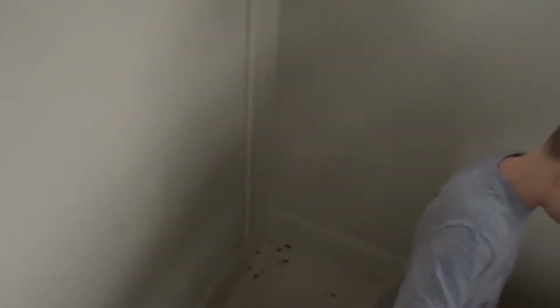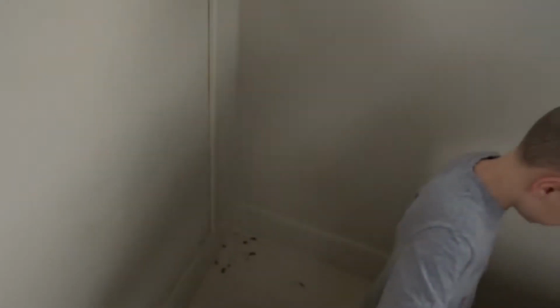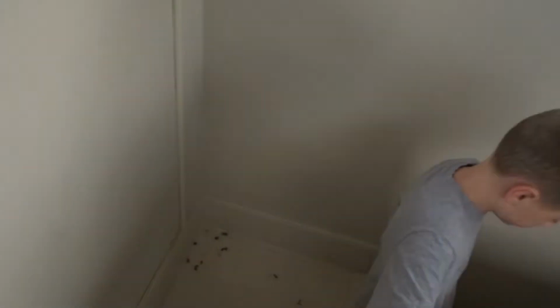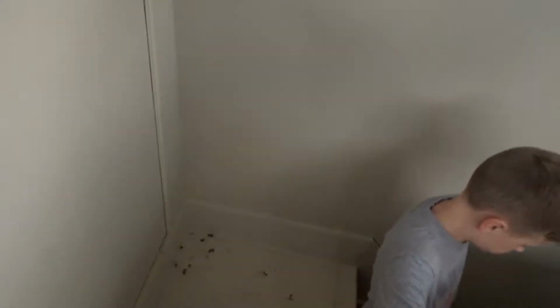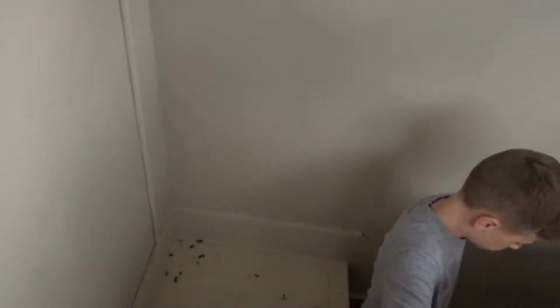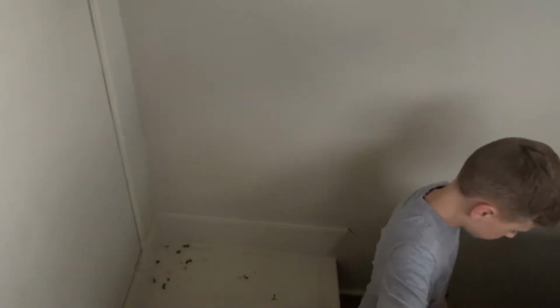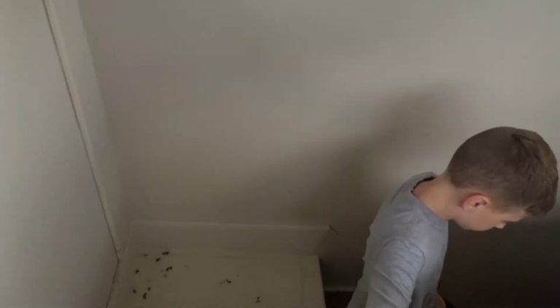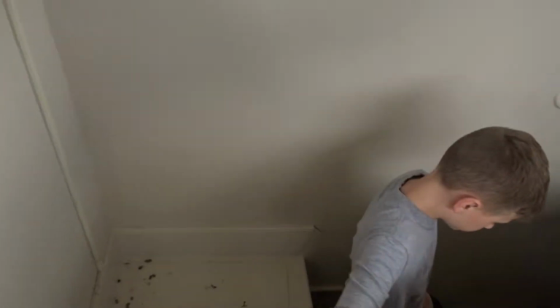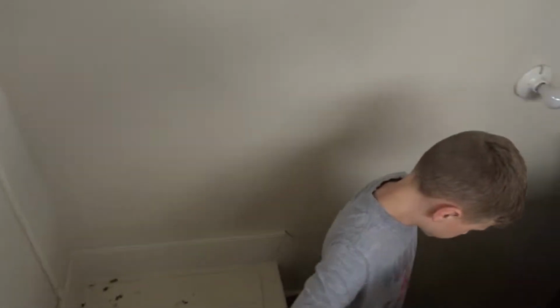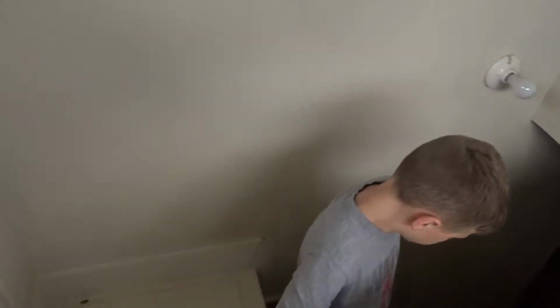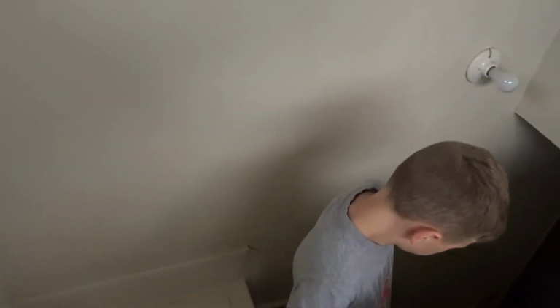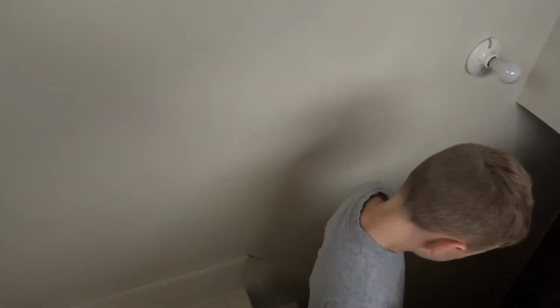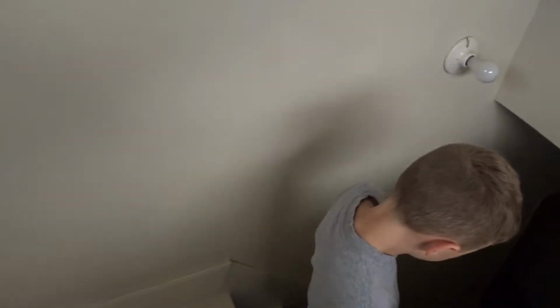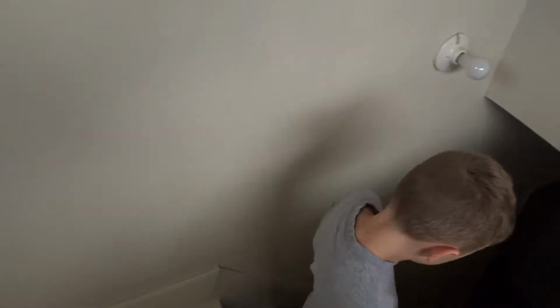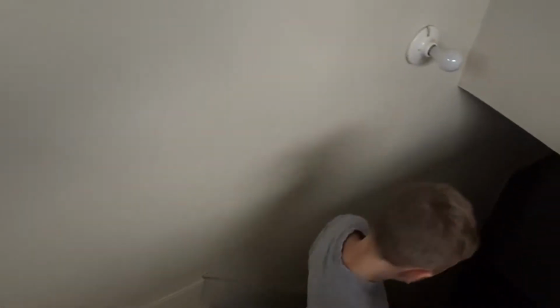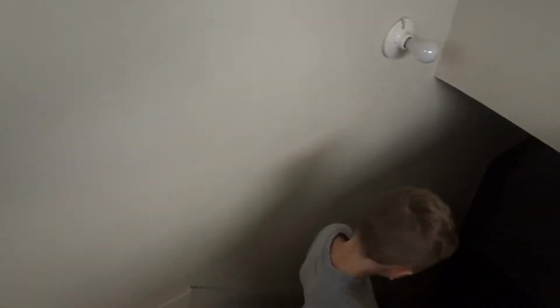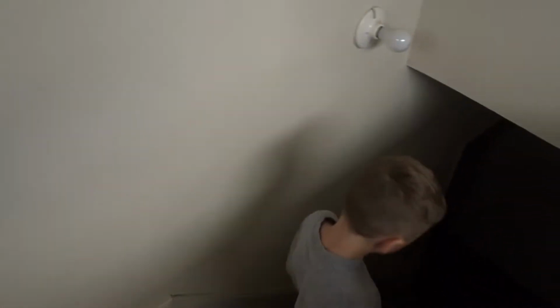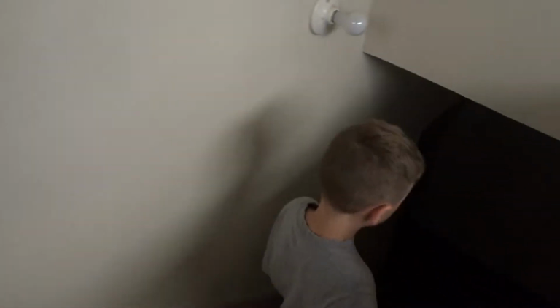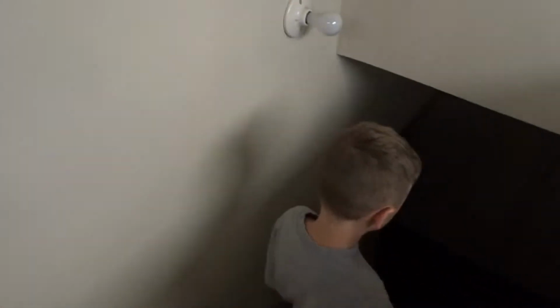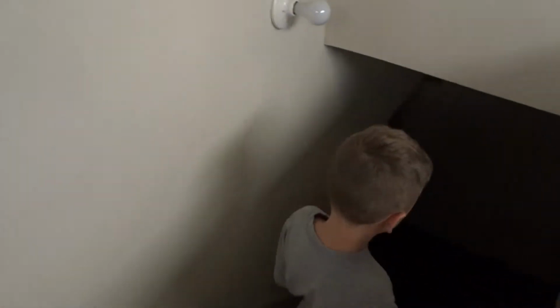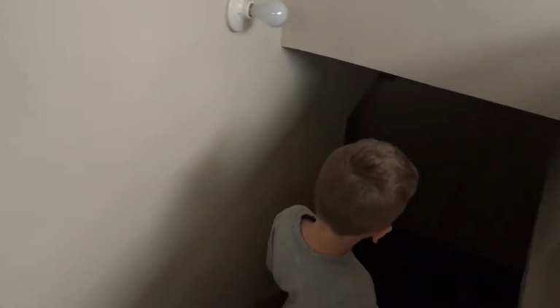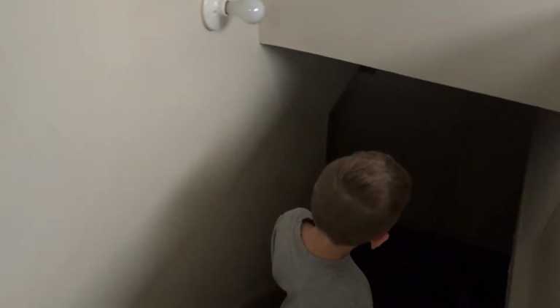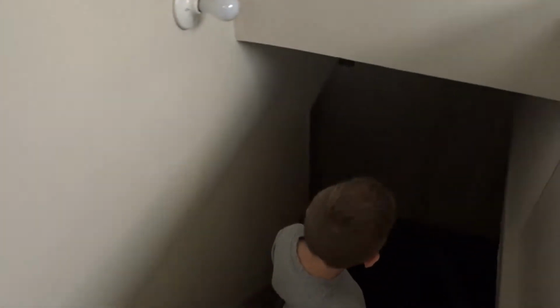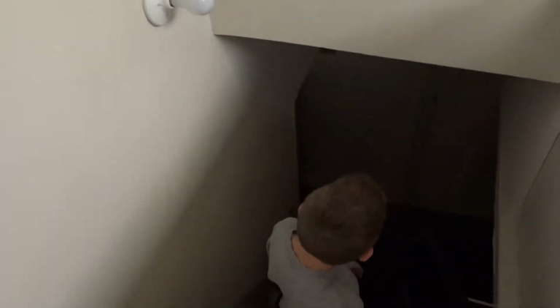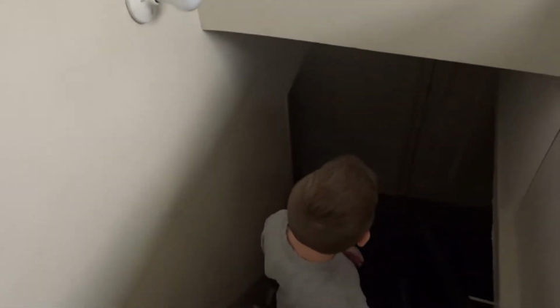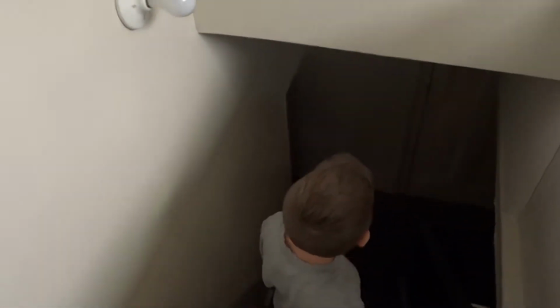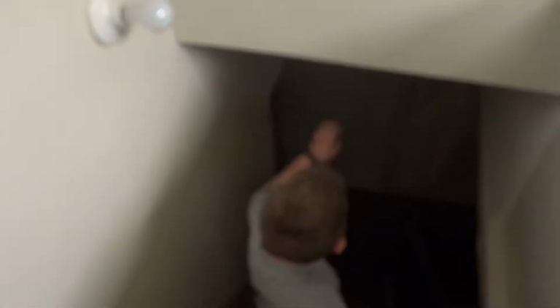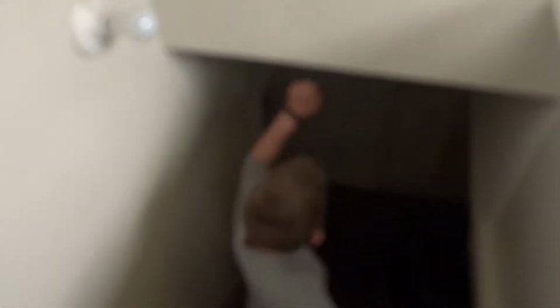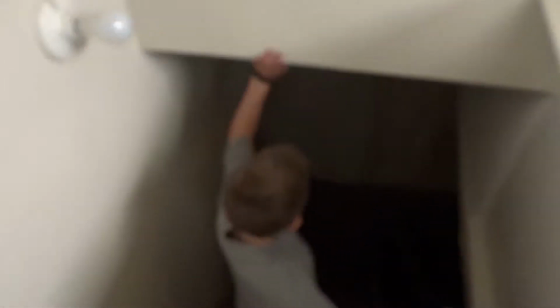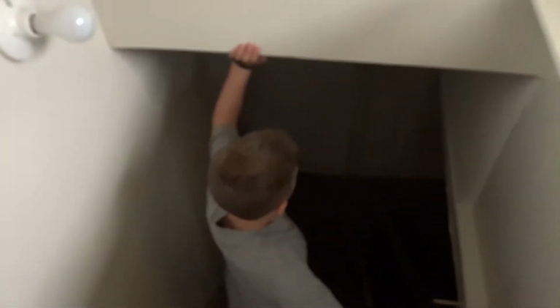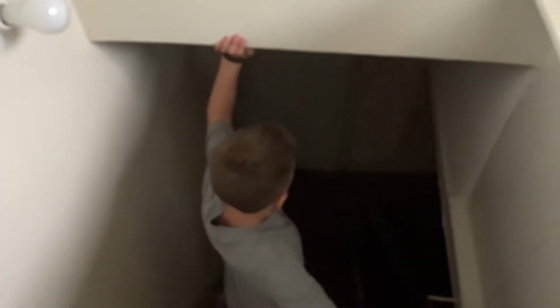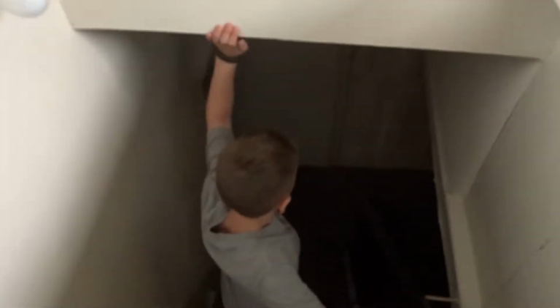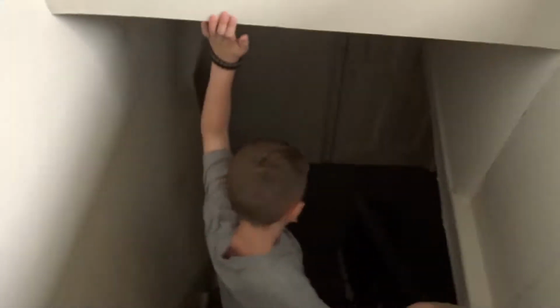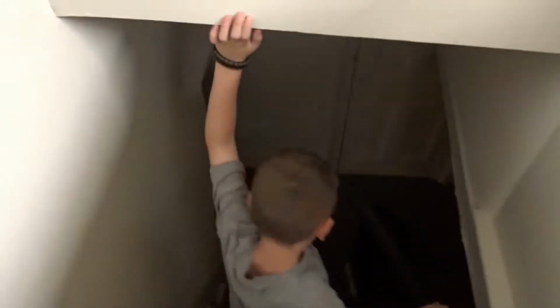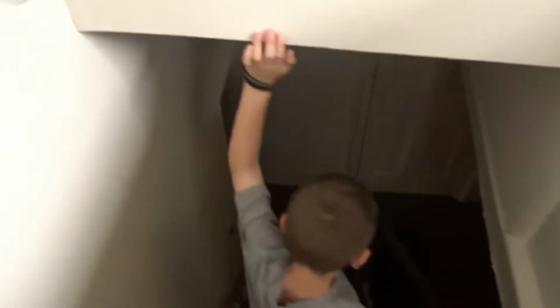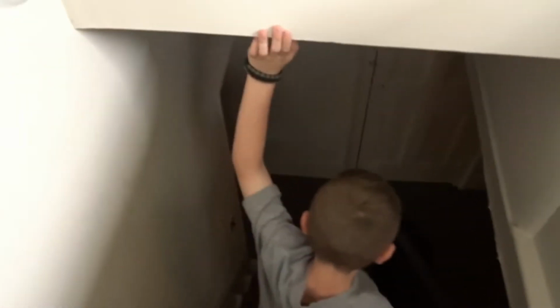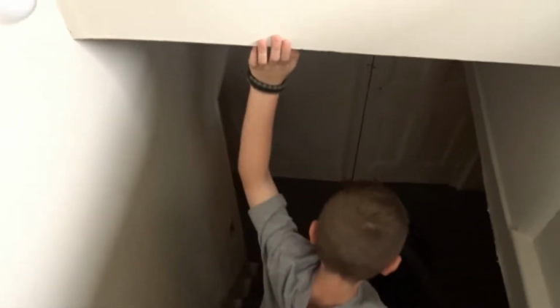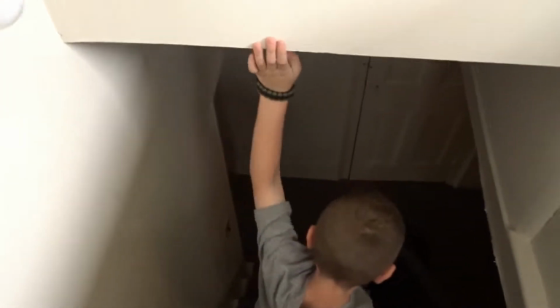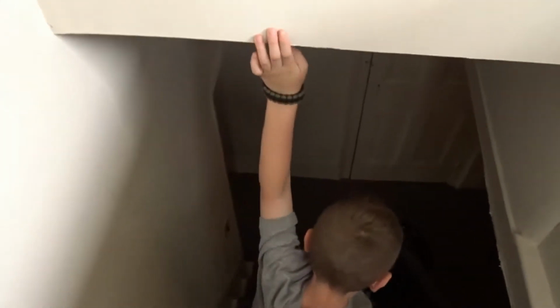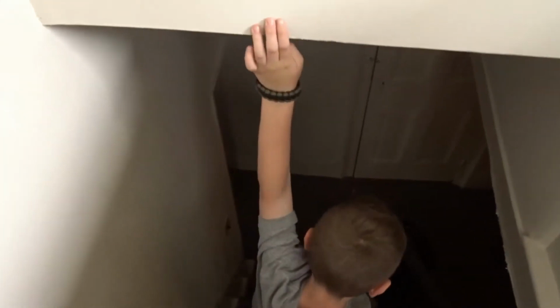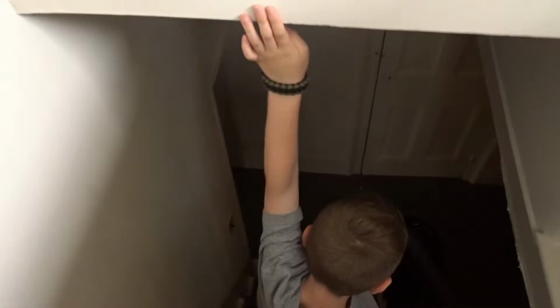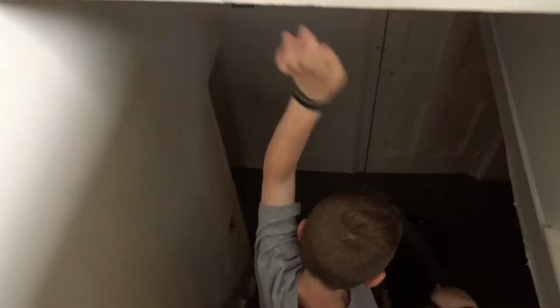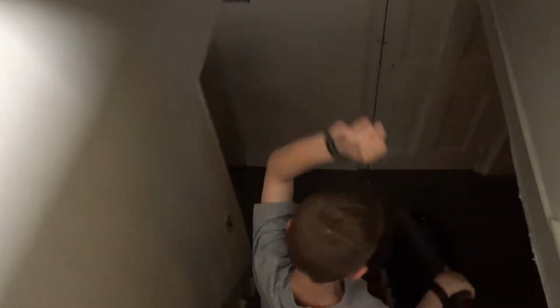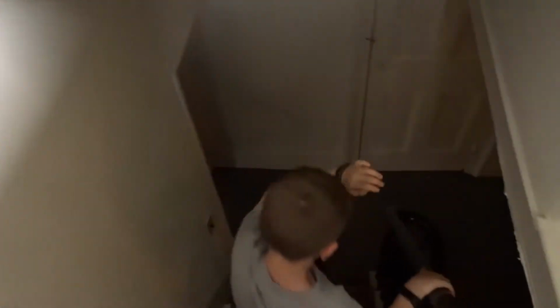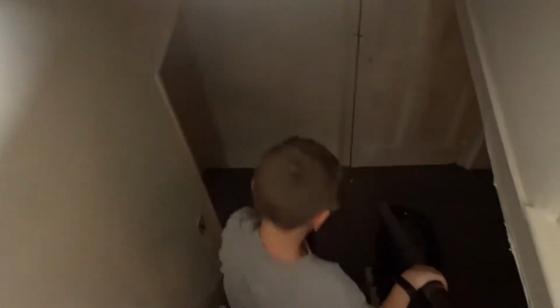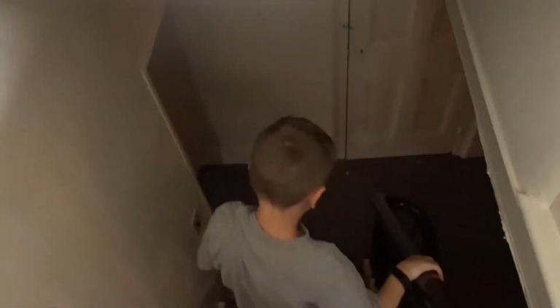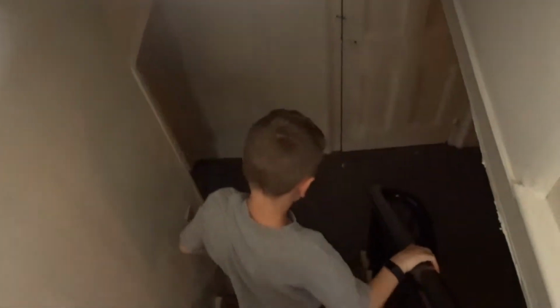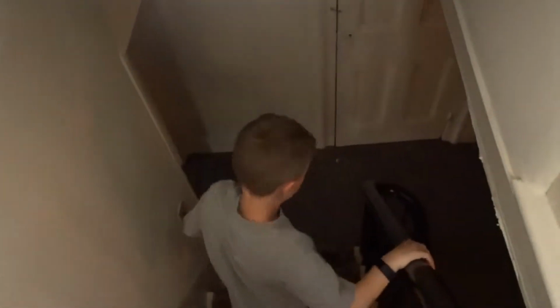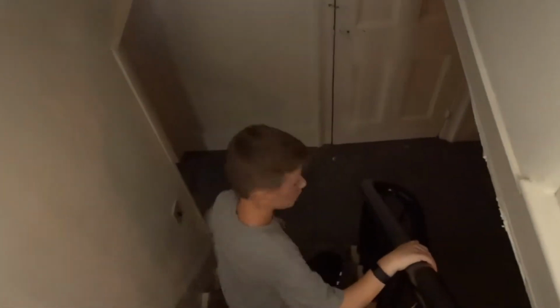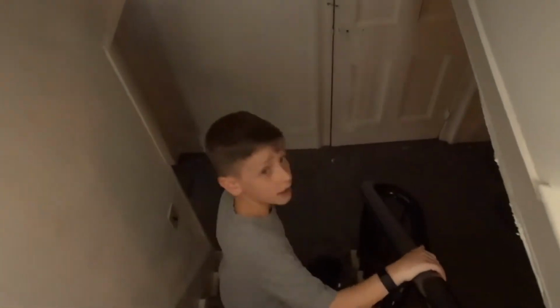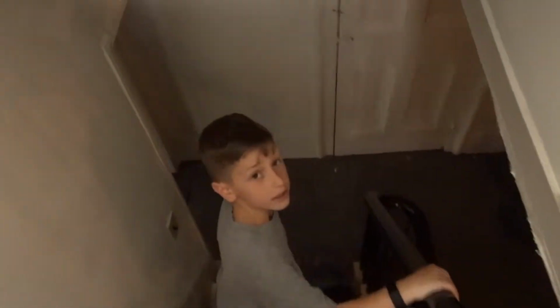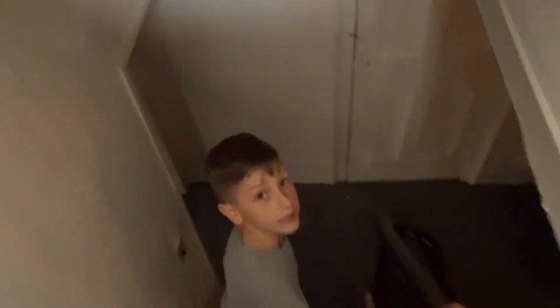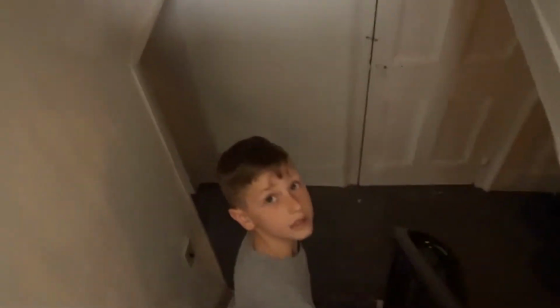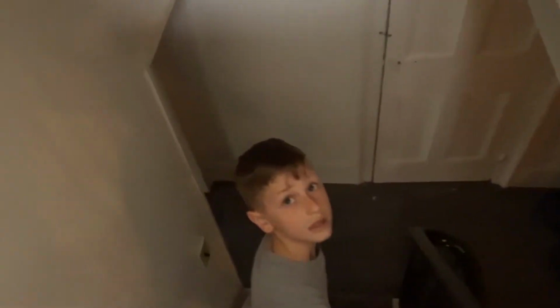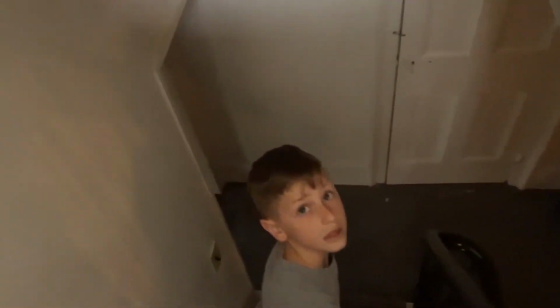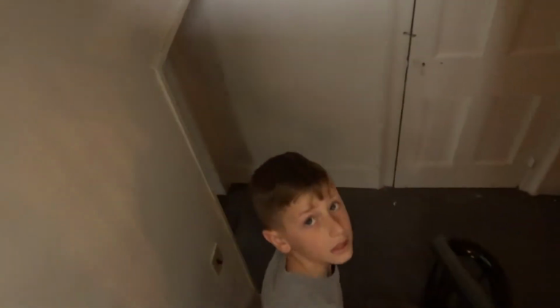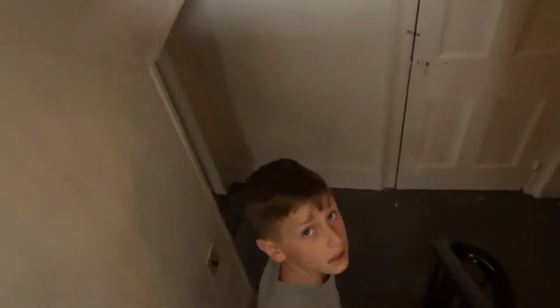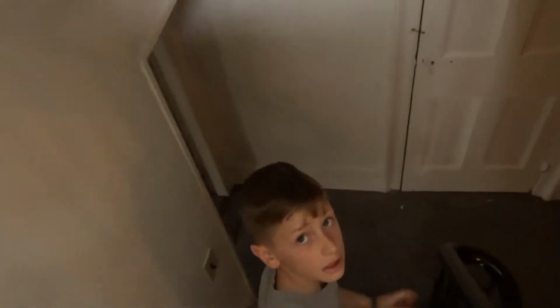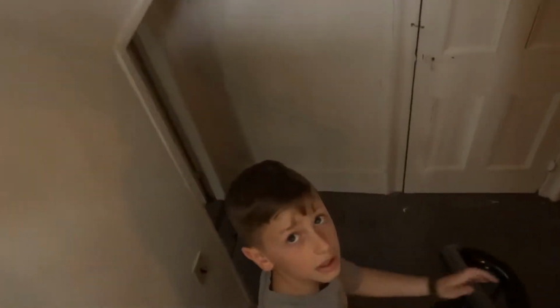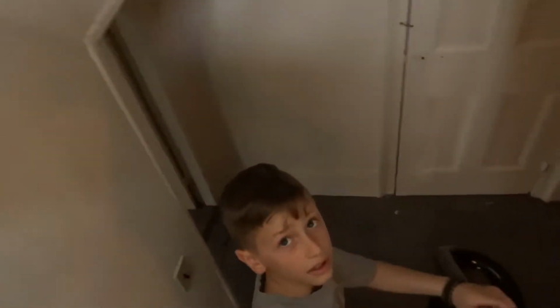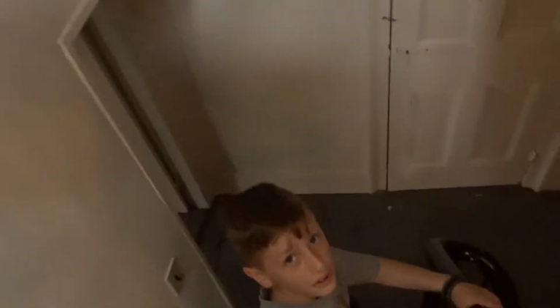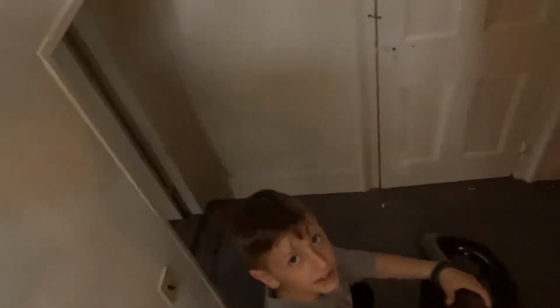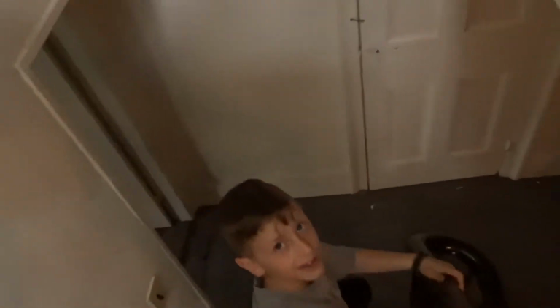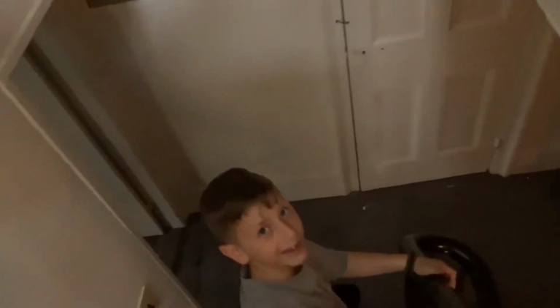All right, let's get out of the turret and go downstairs. Very low ceilings. I hit my head on the way up.